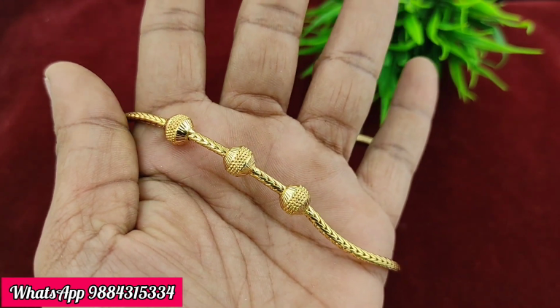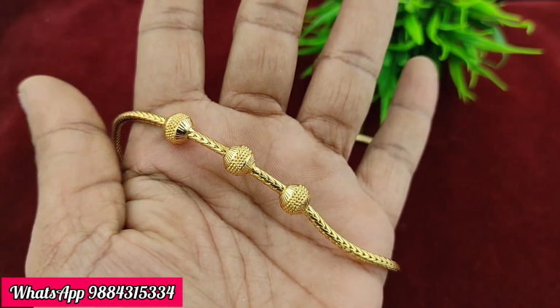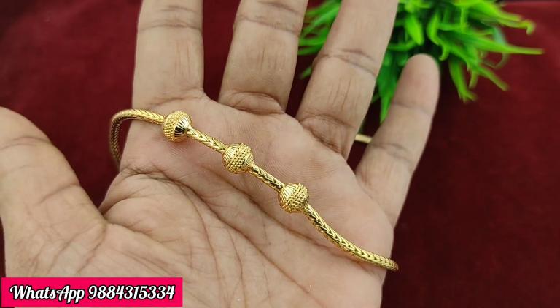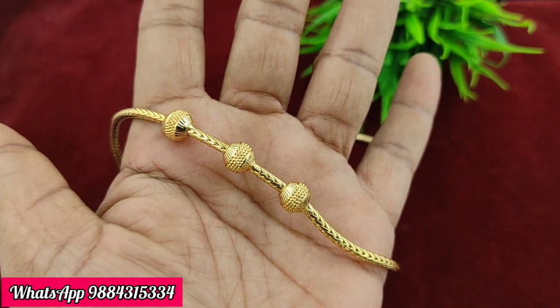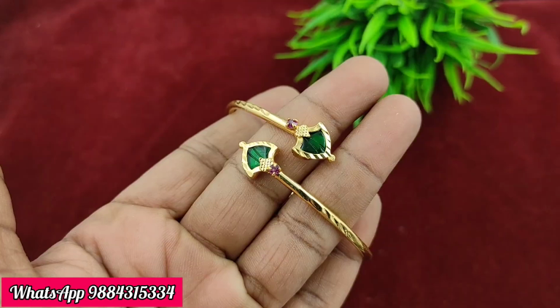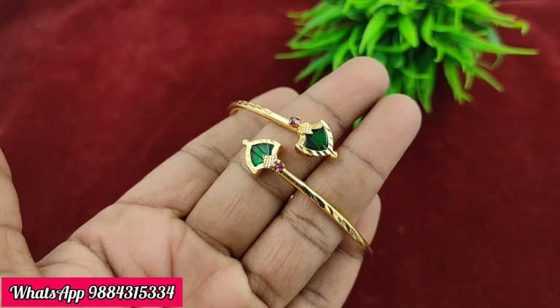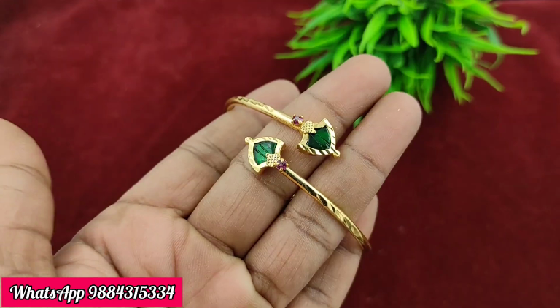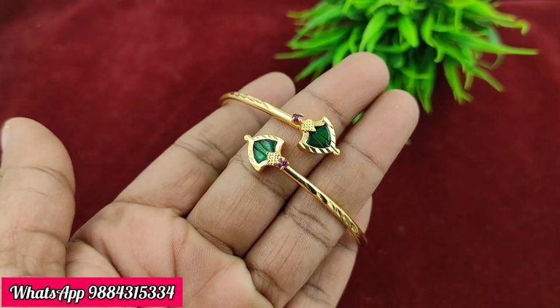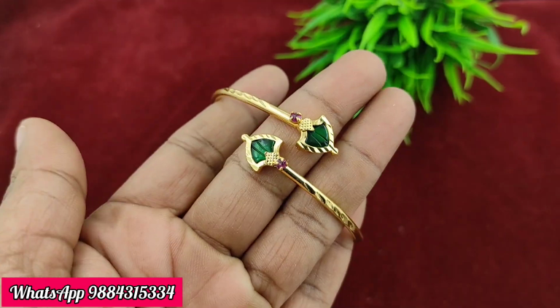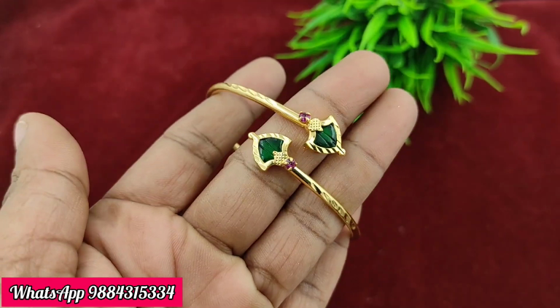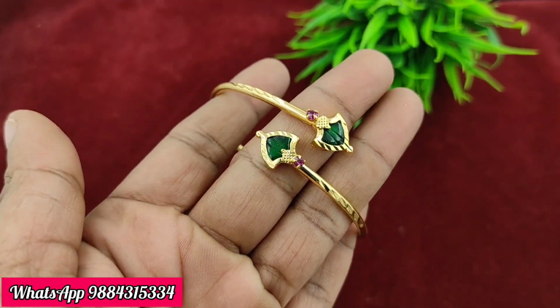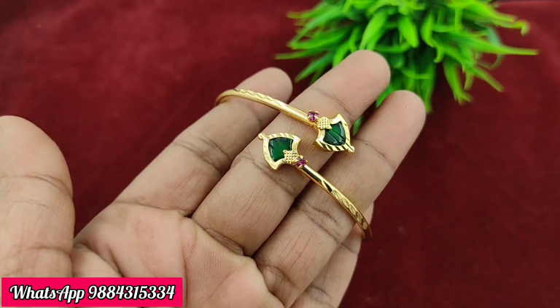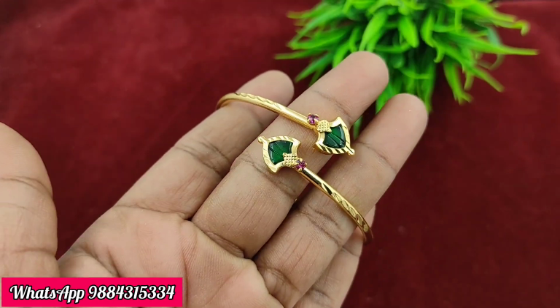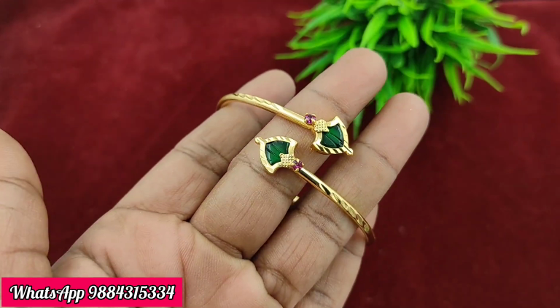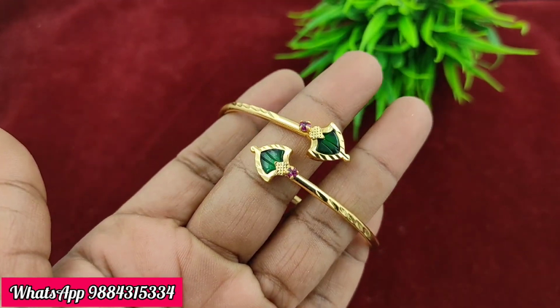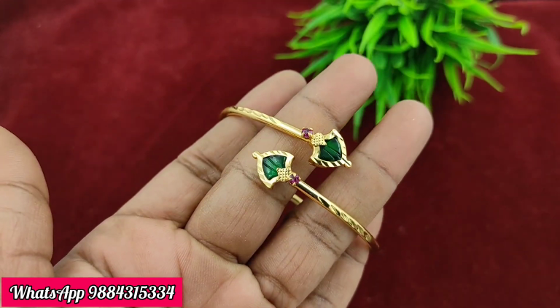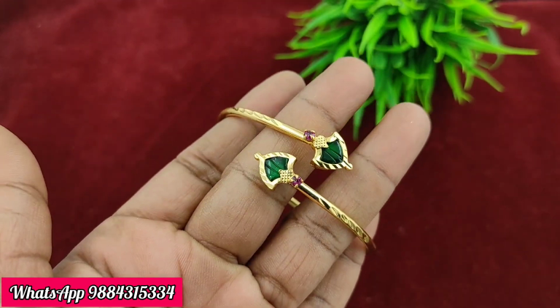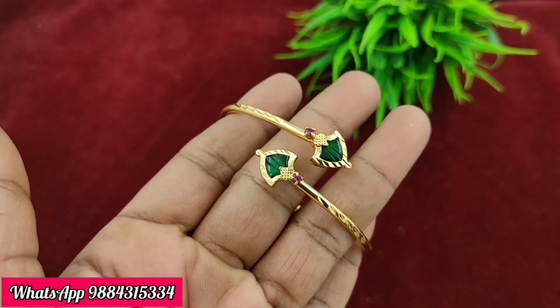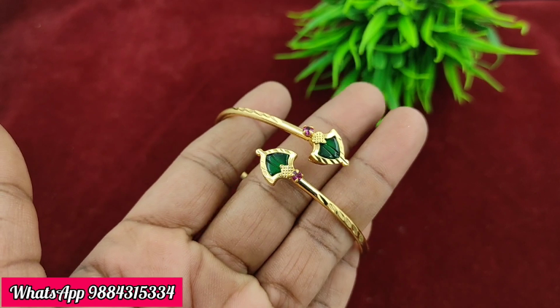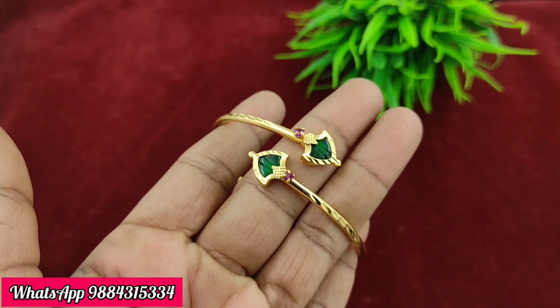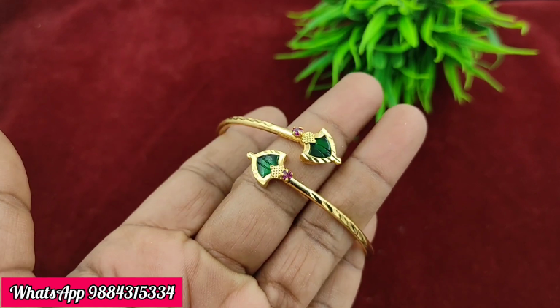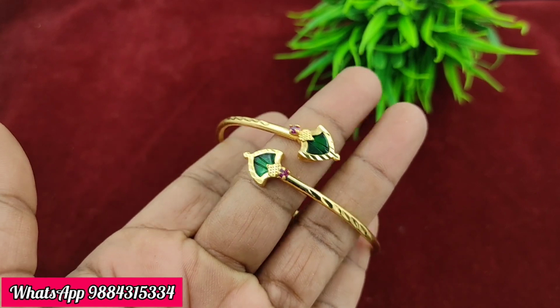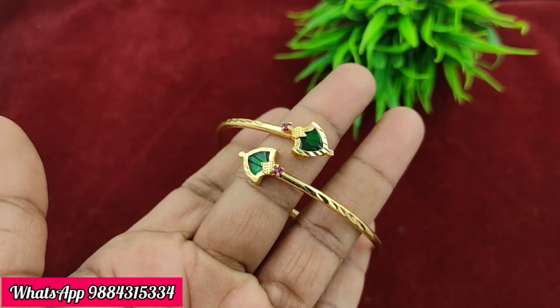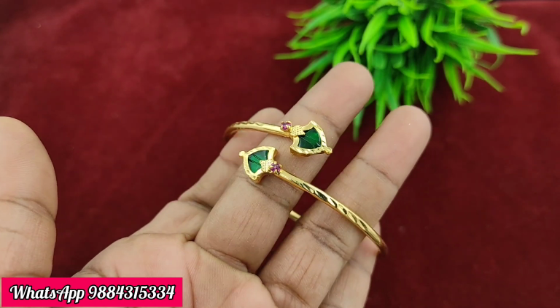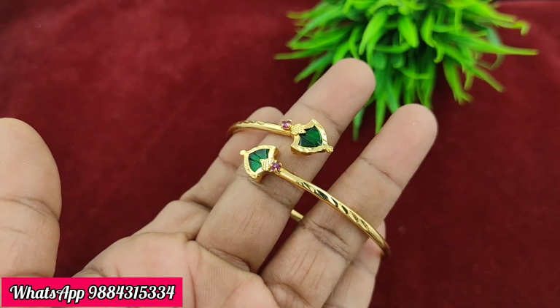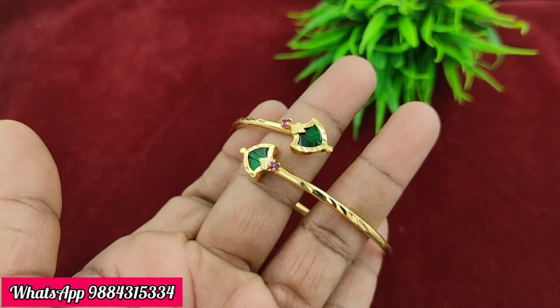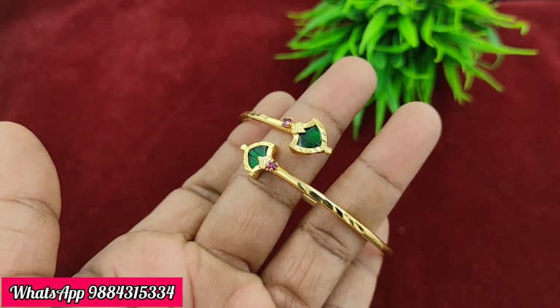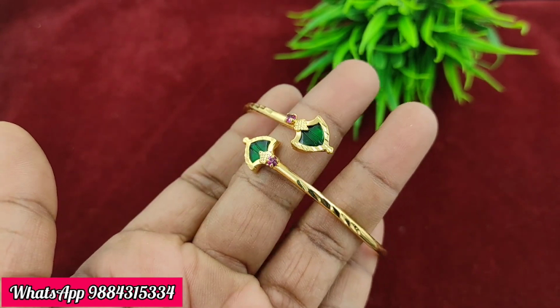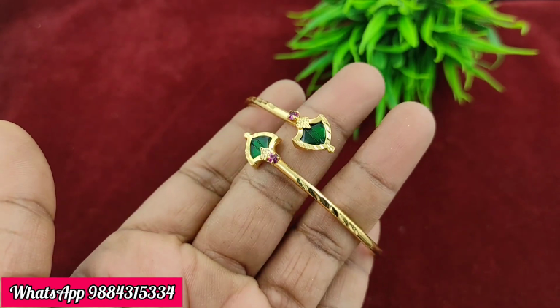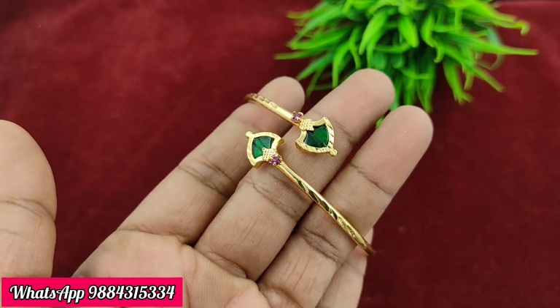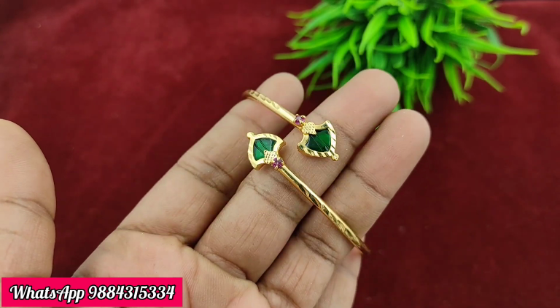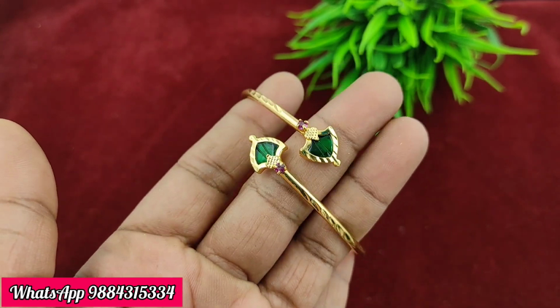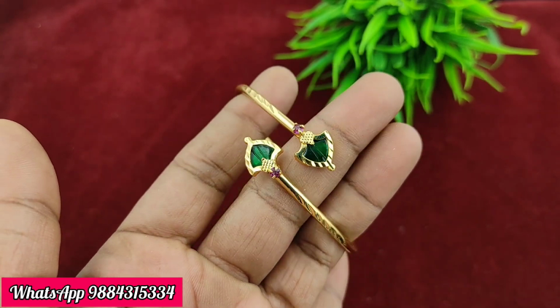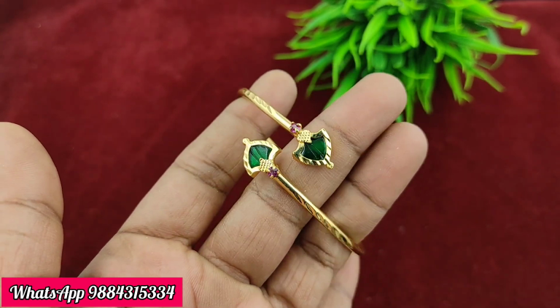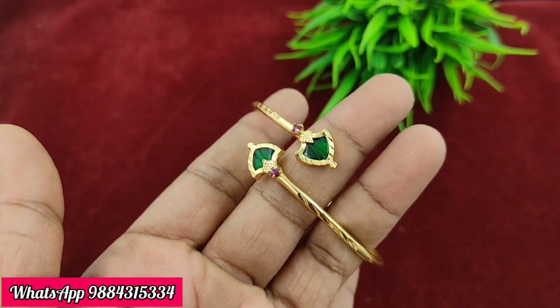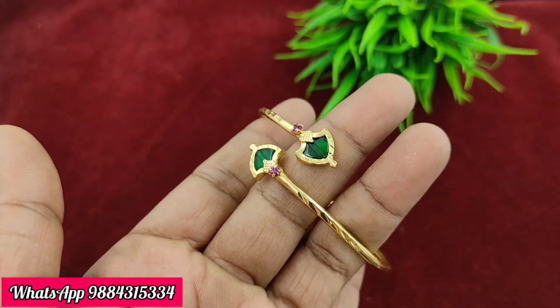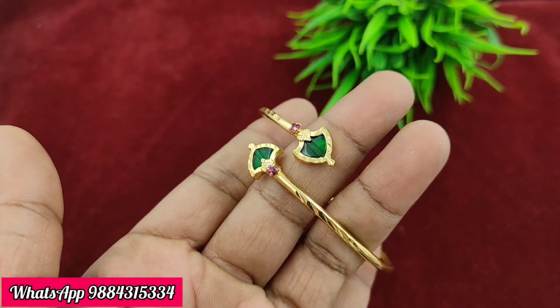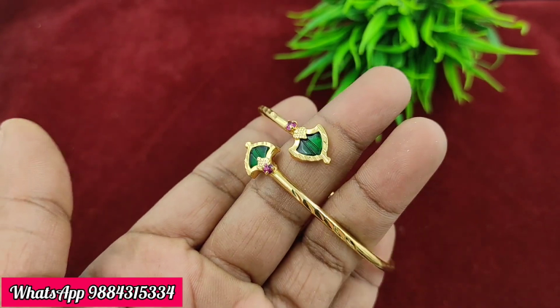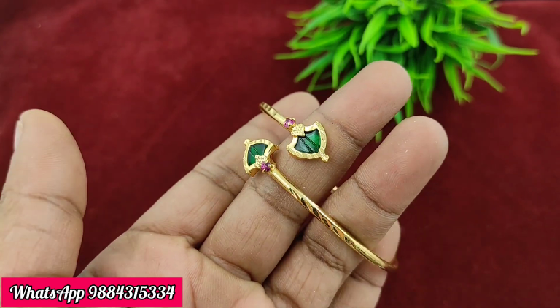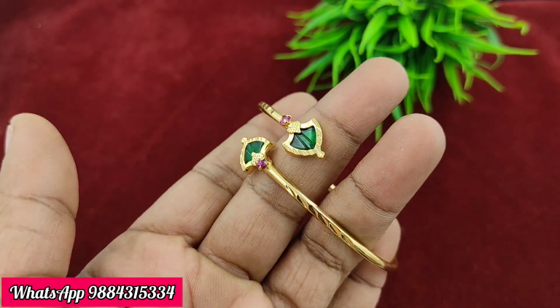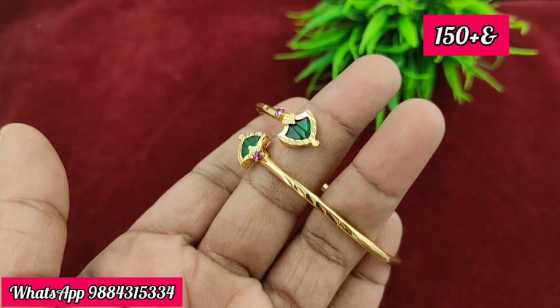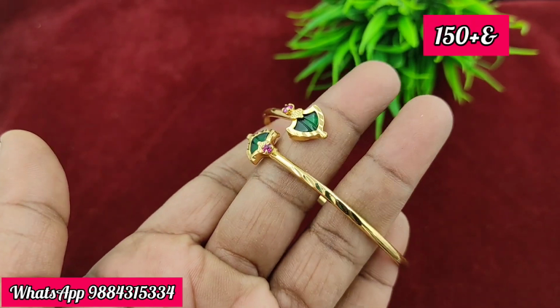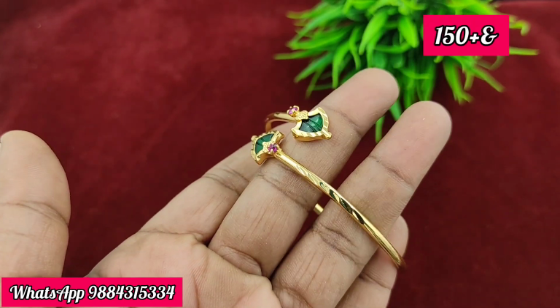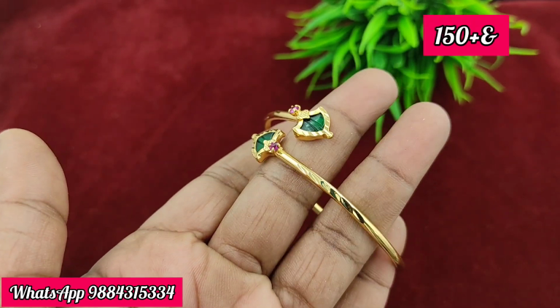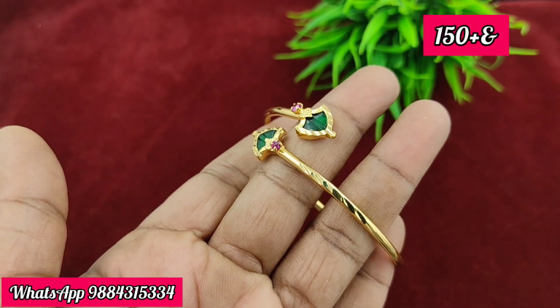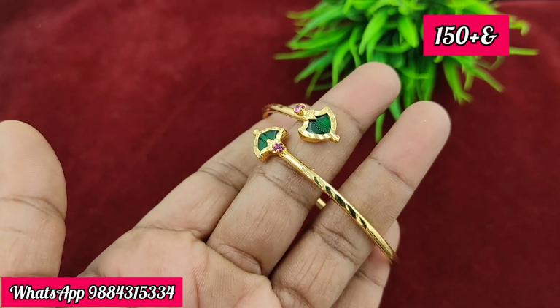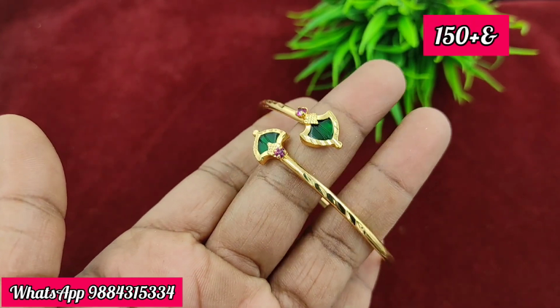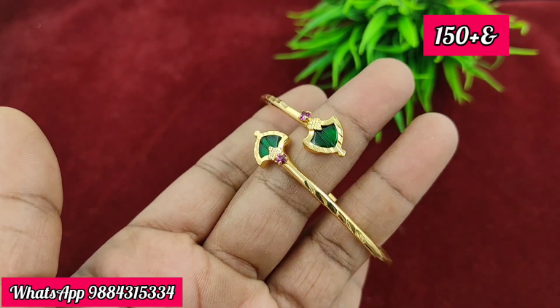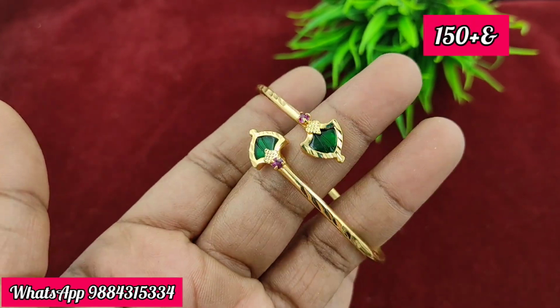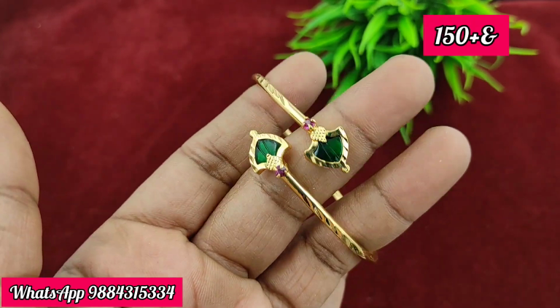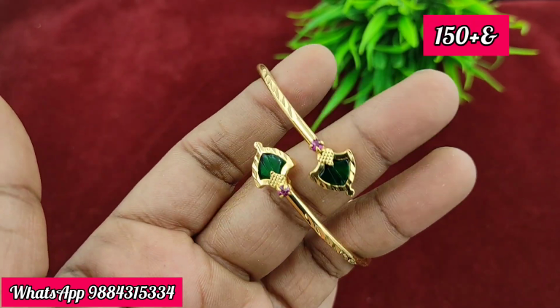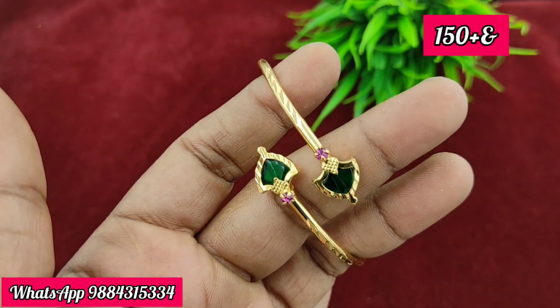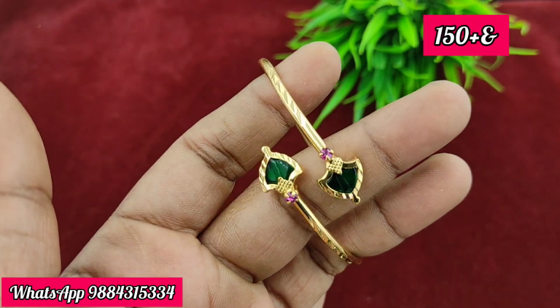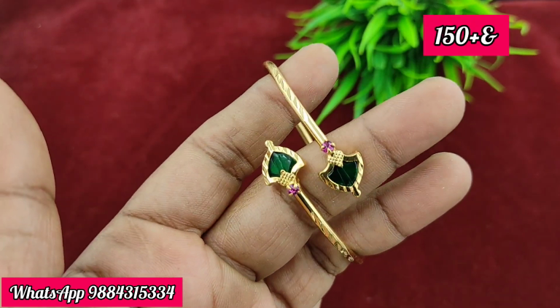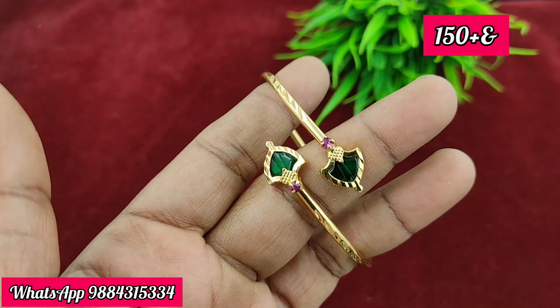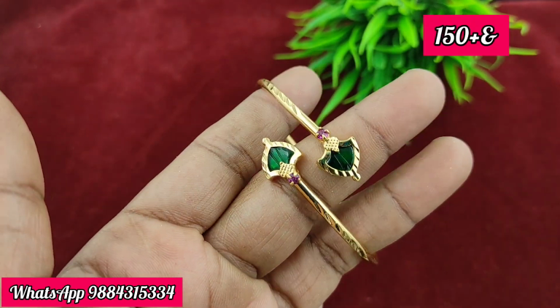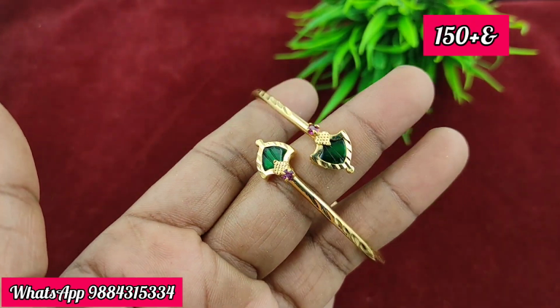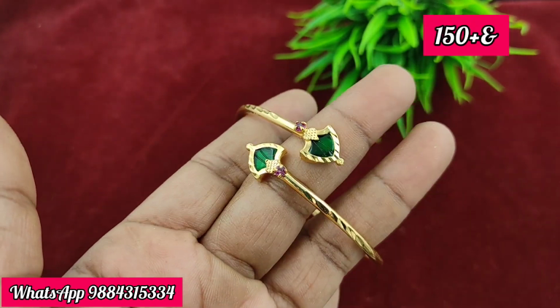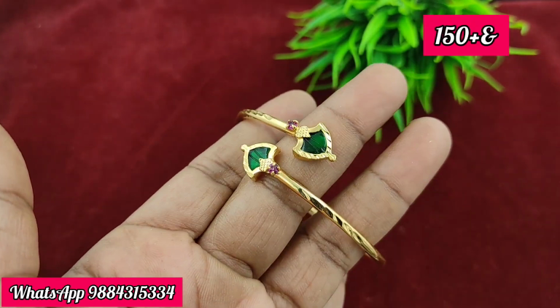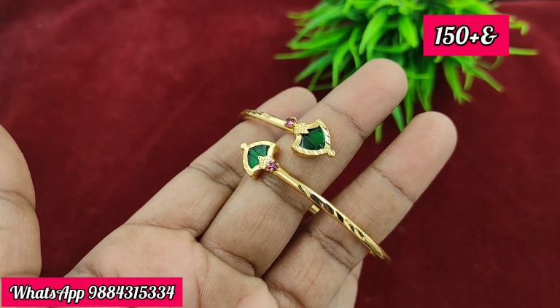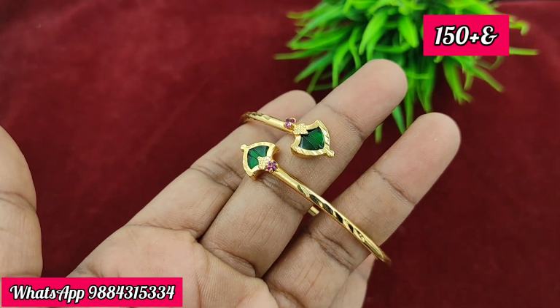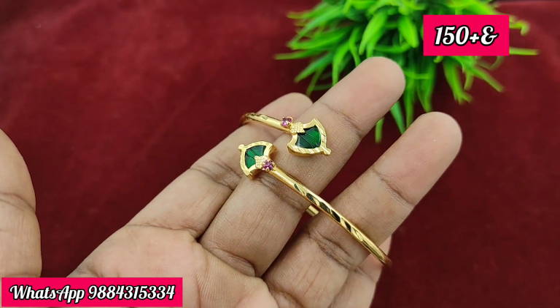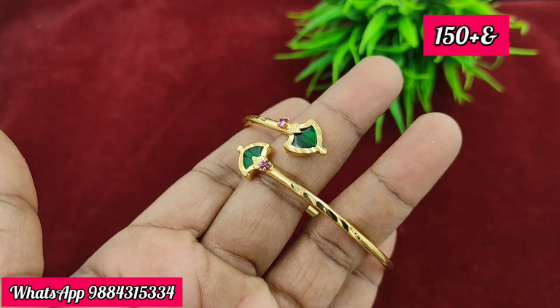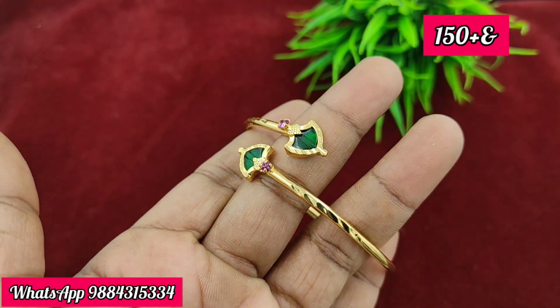Next, there is a card item available for just 150 rupees plus shipping.